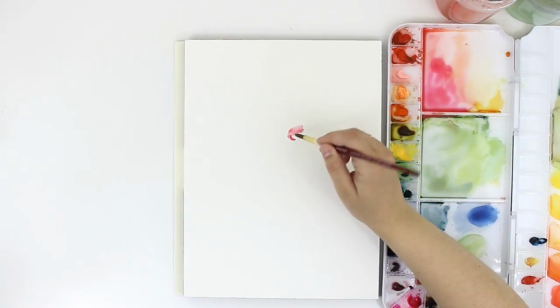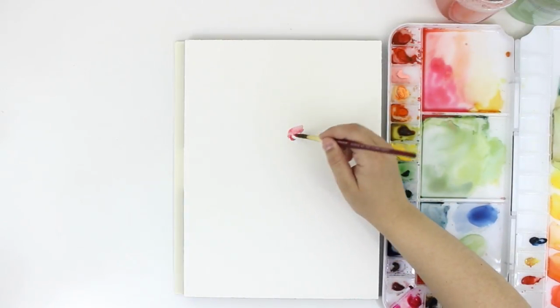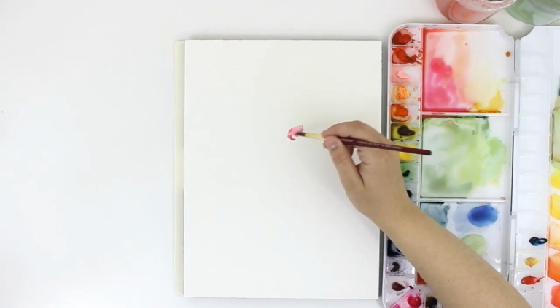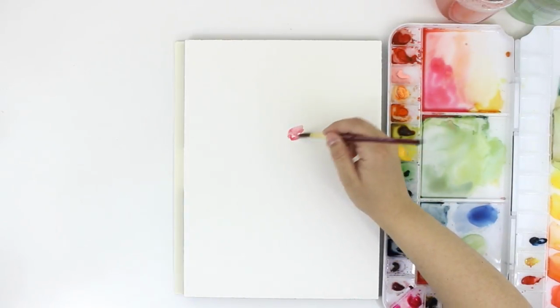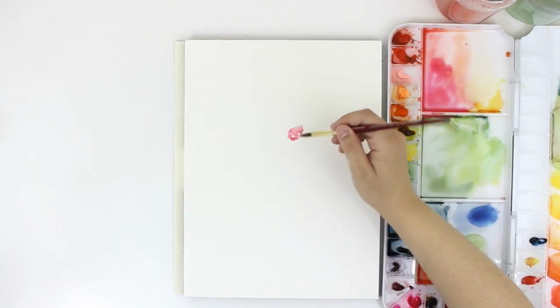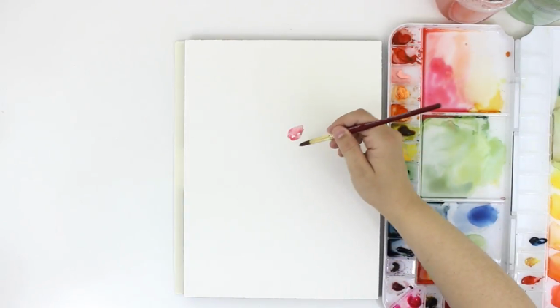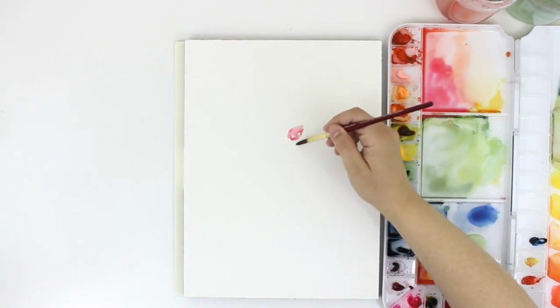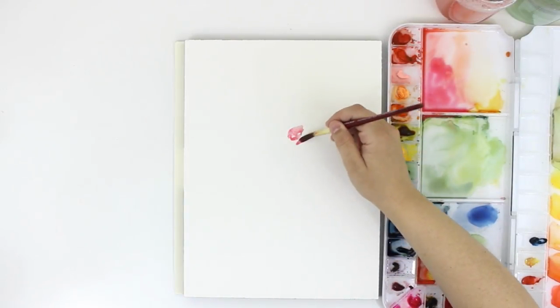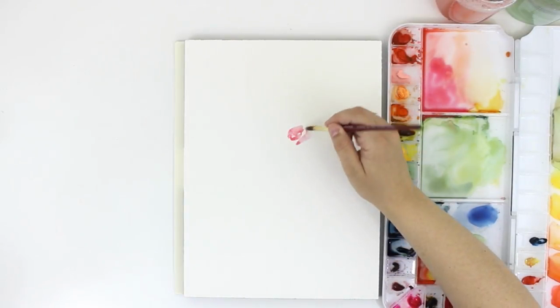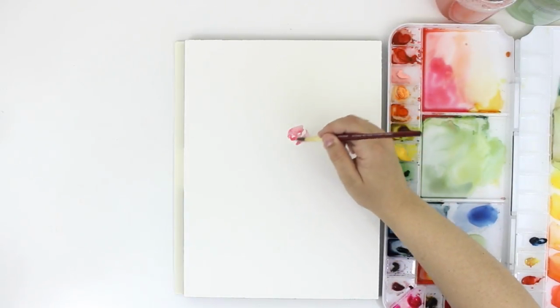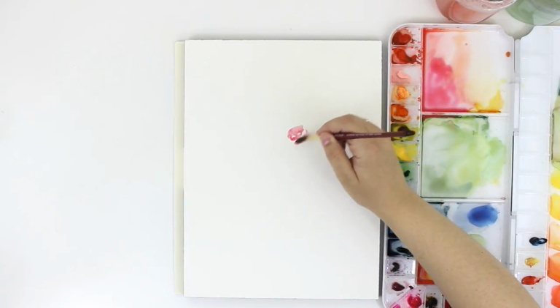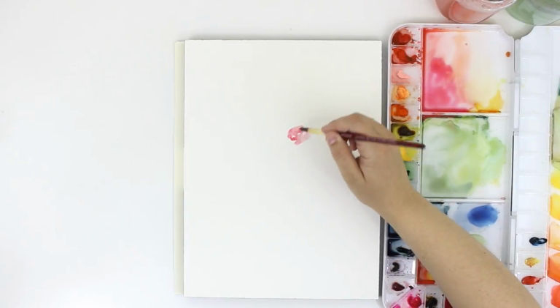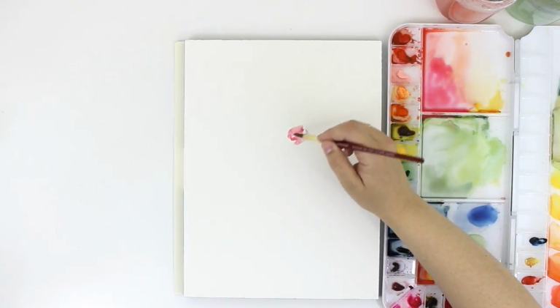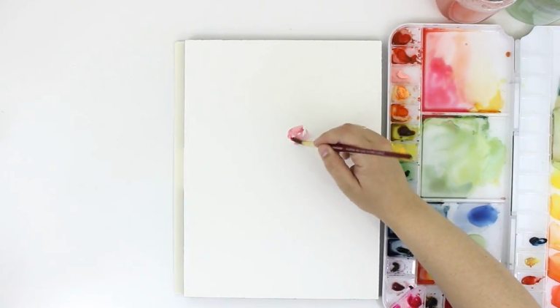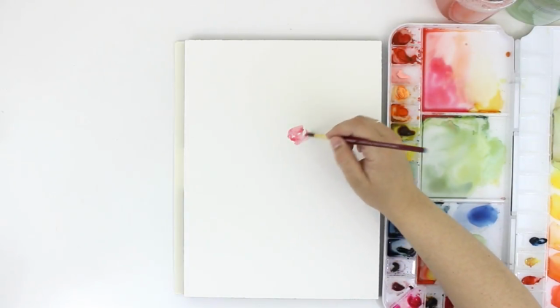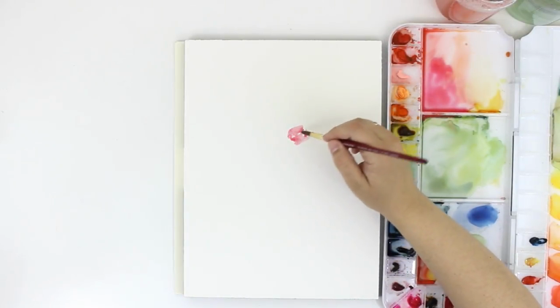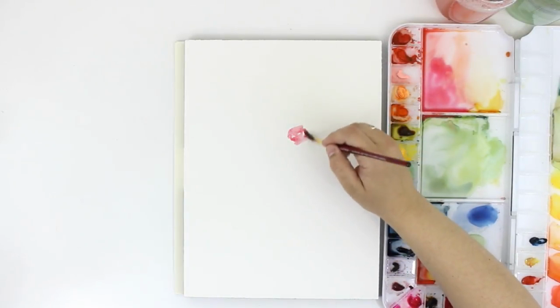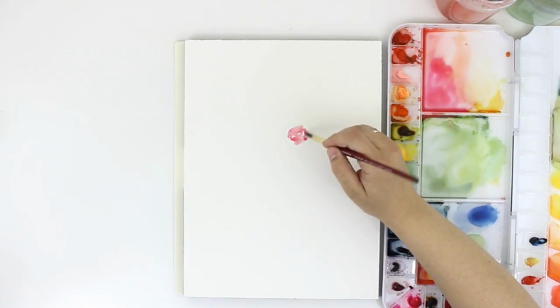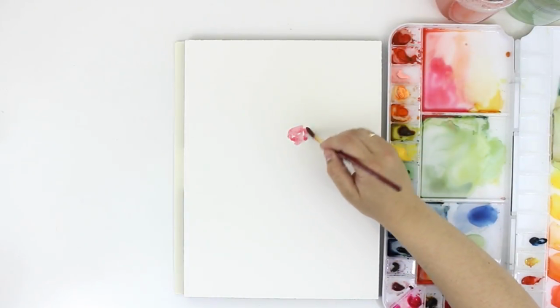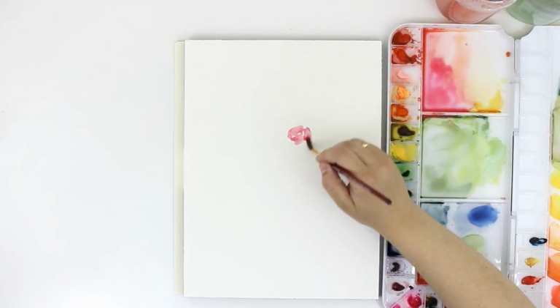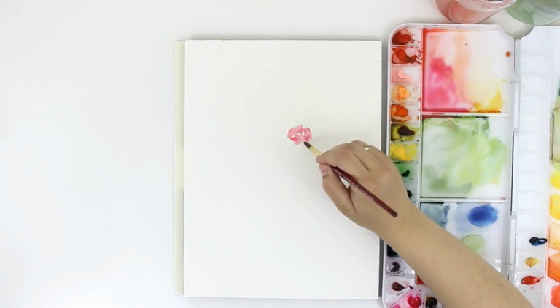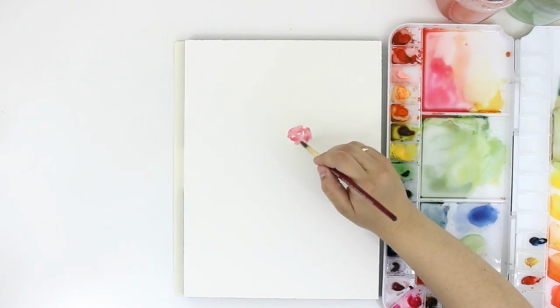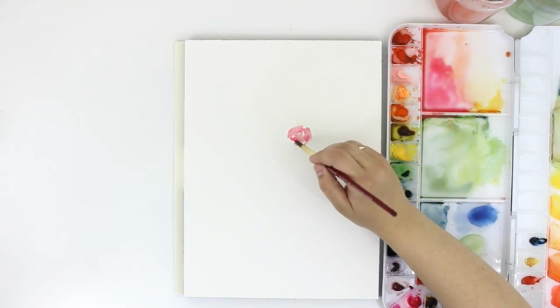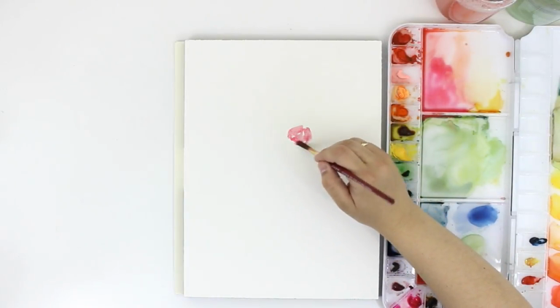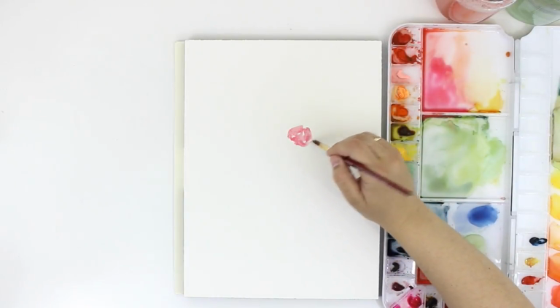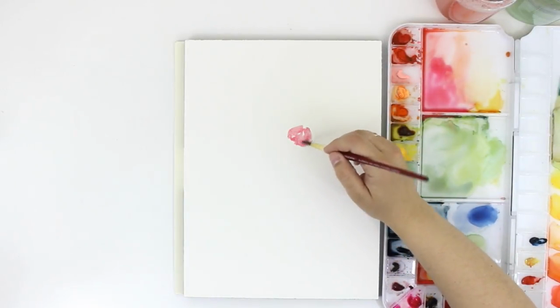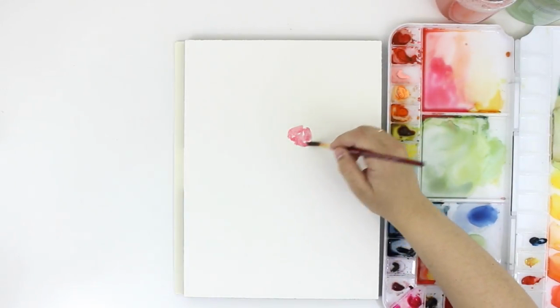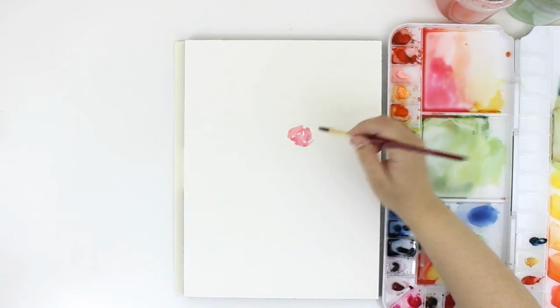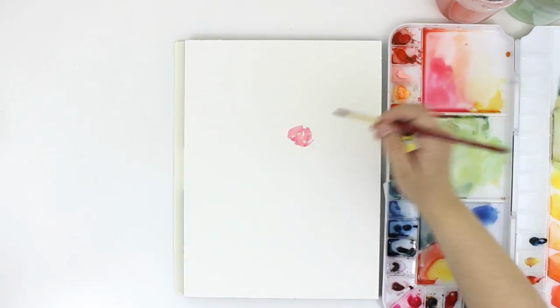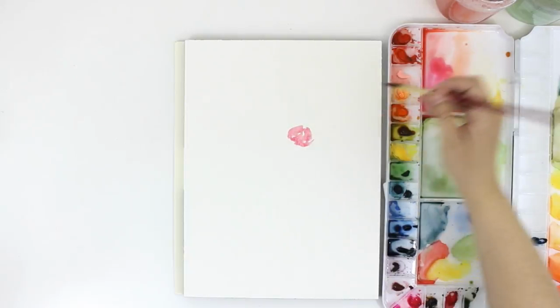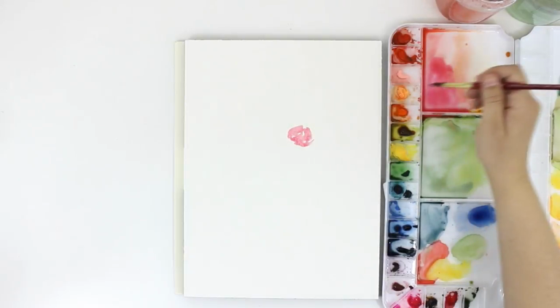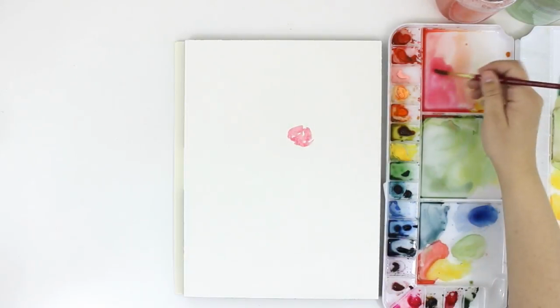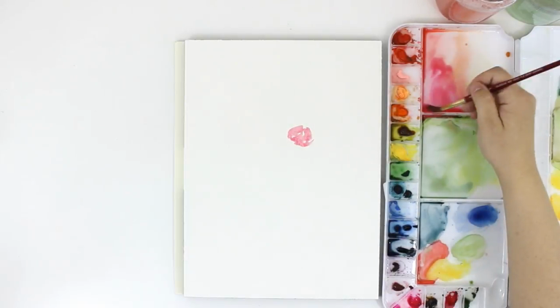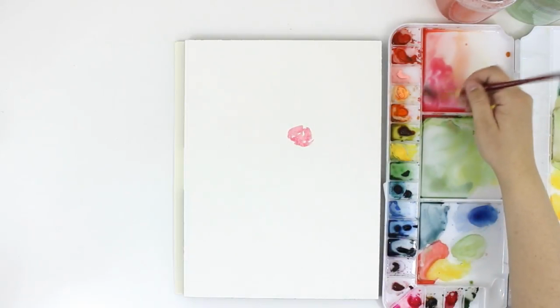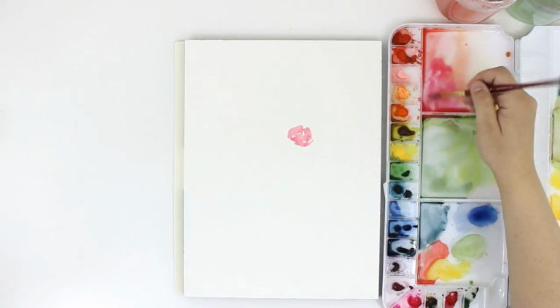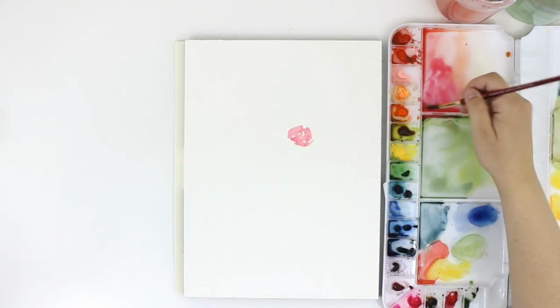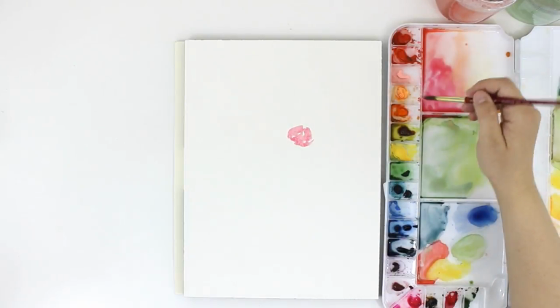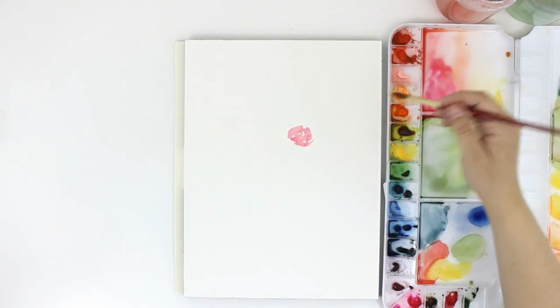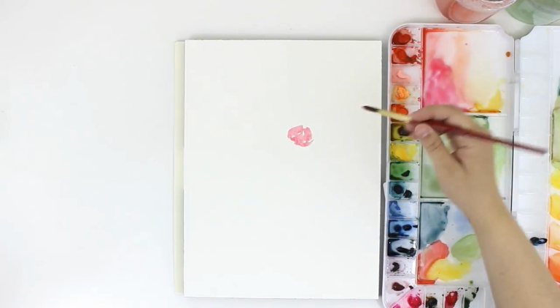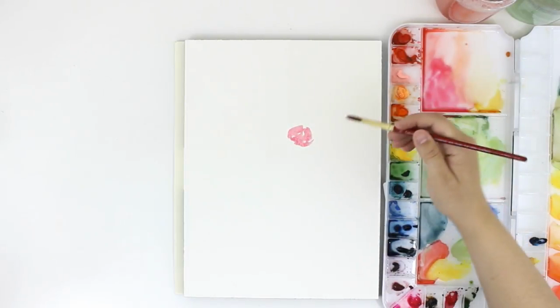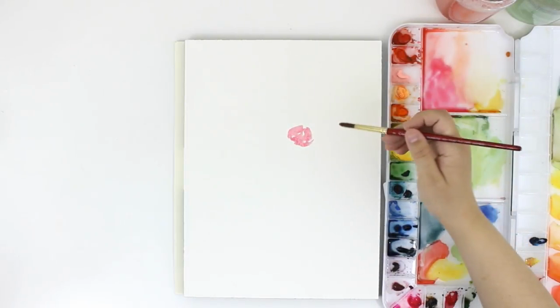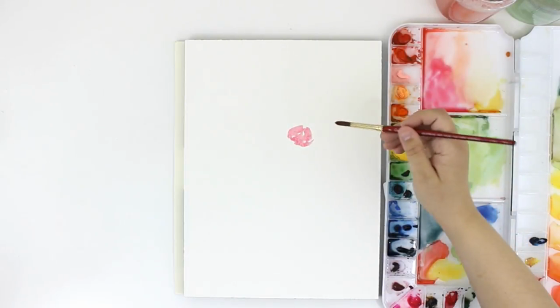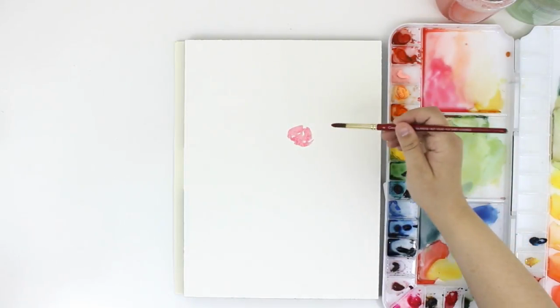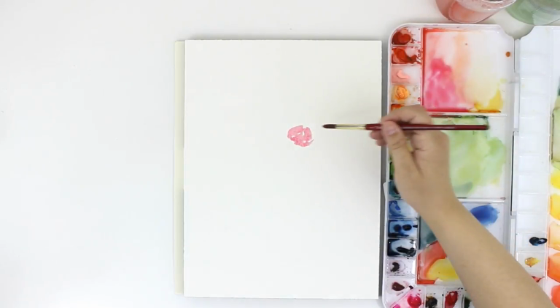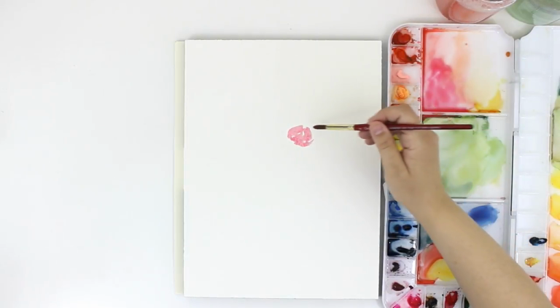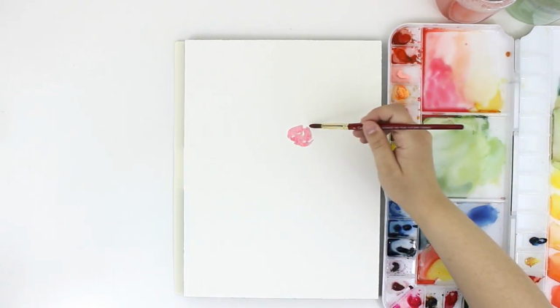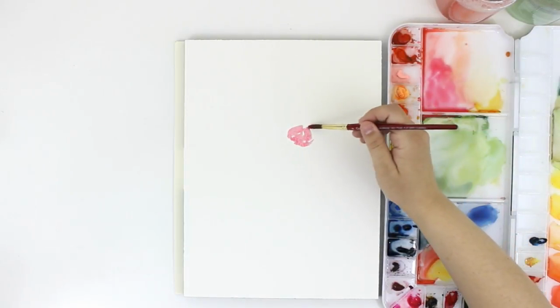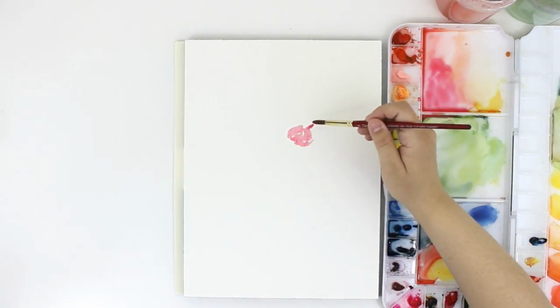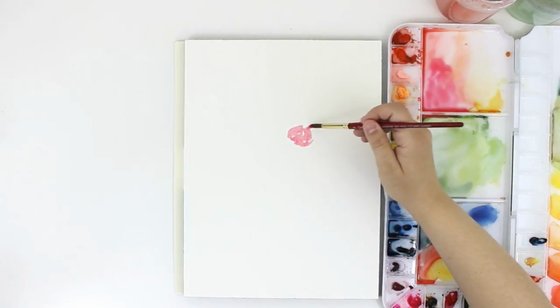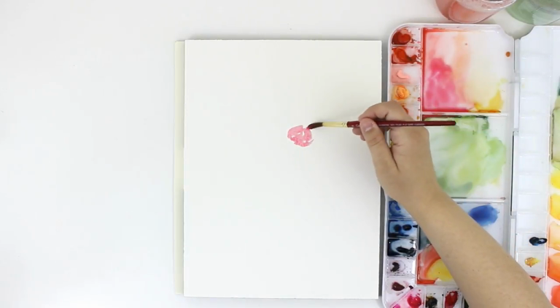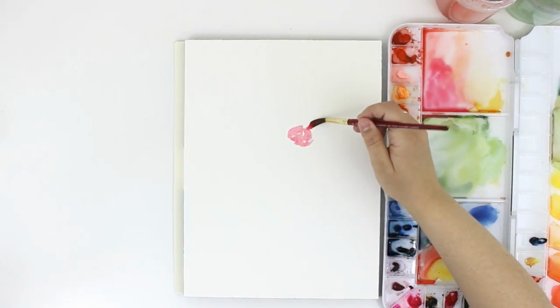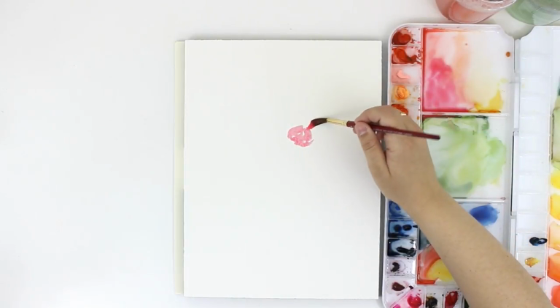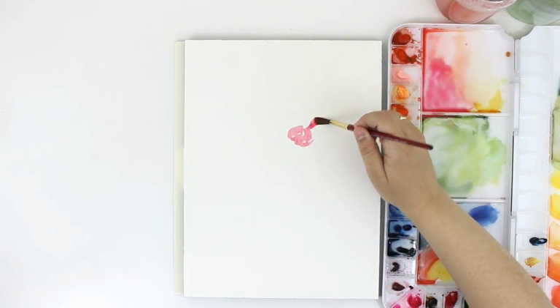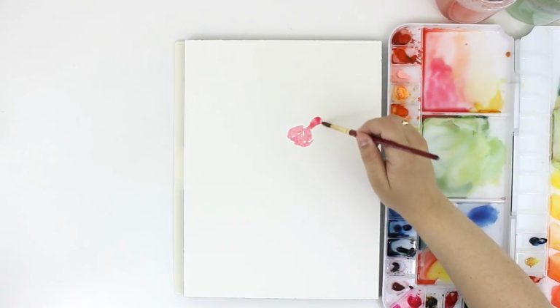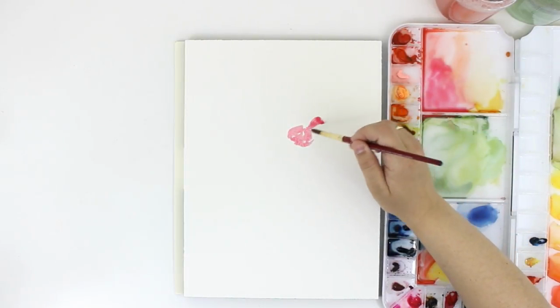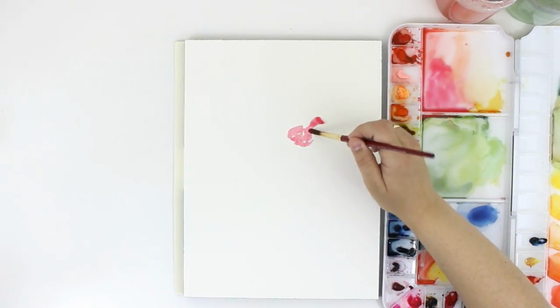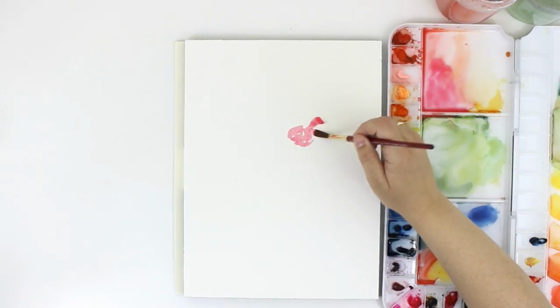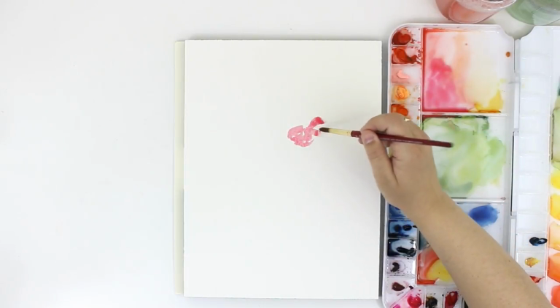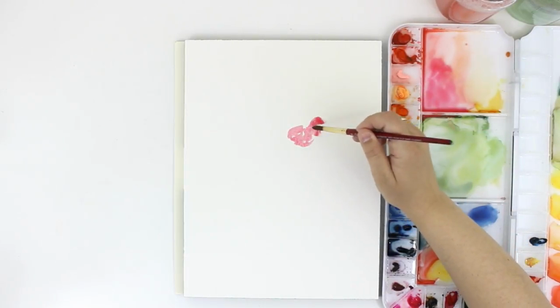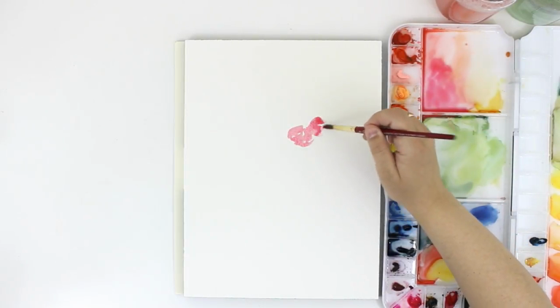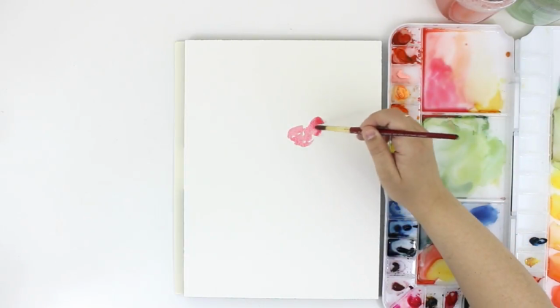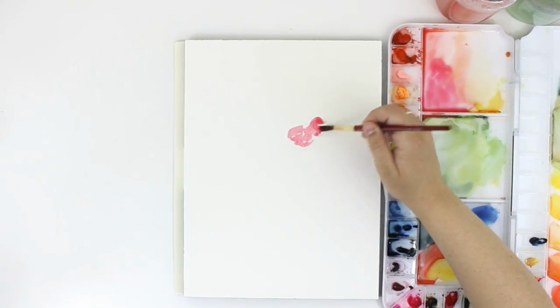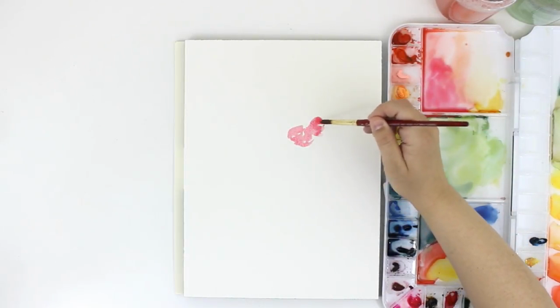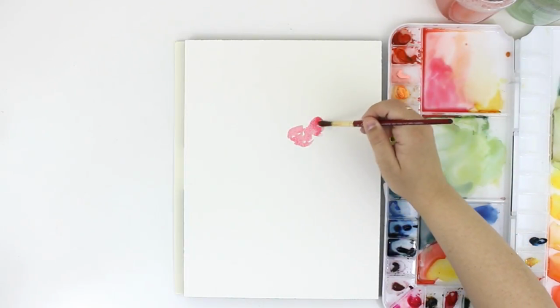I'm painting these poppies pretty loose, so I'm creating the shape of the flower and not worrying too much about each individual petal.